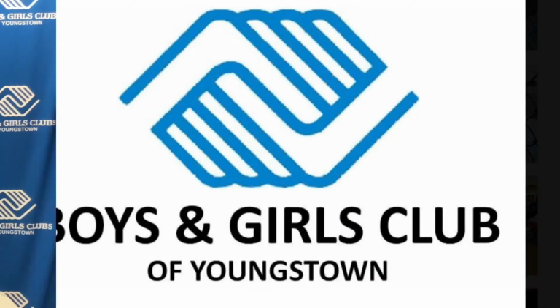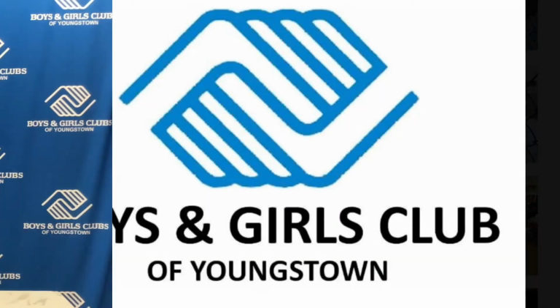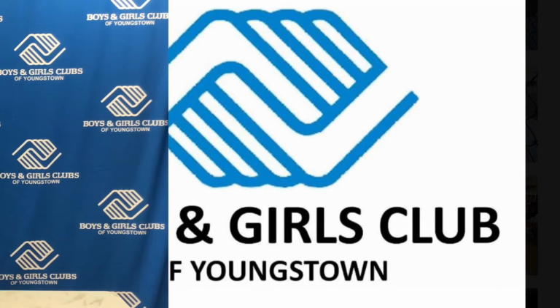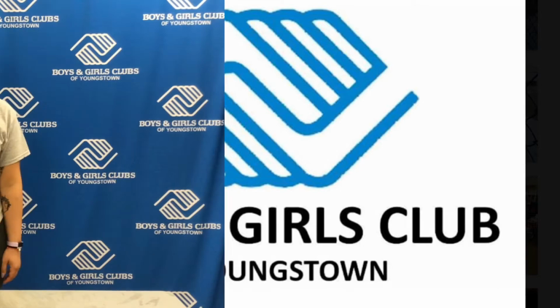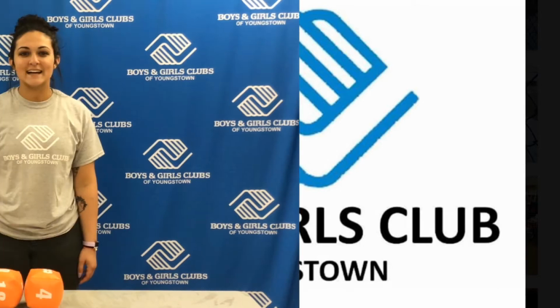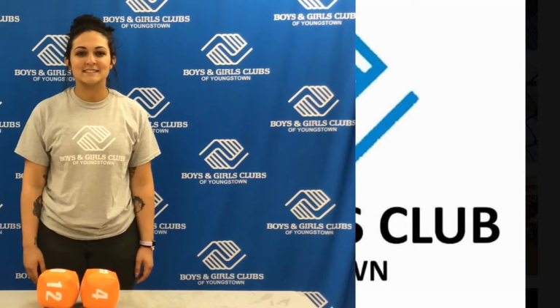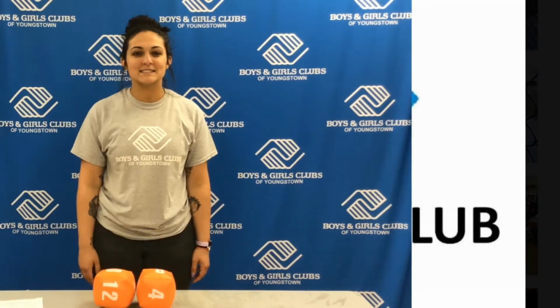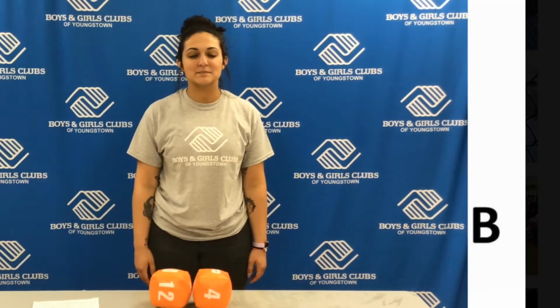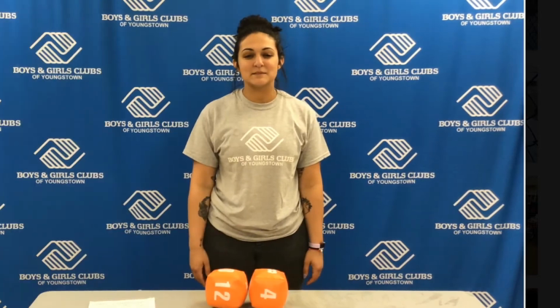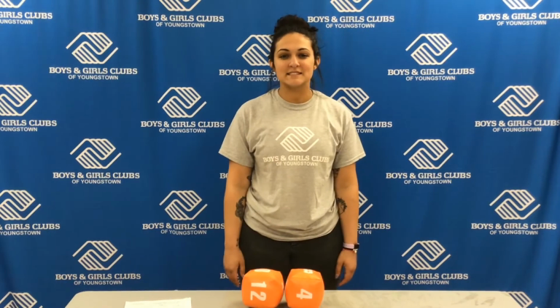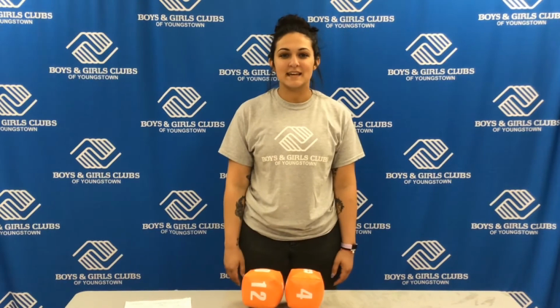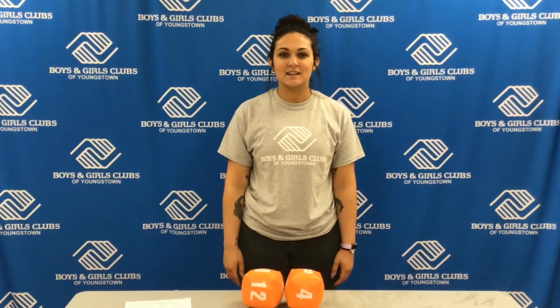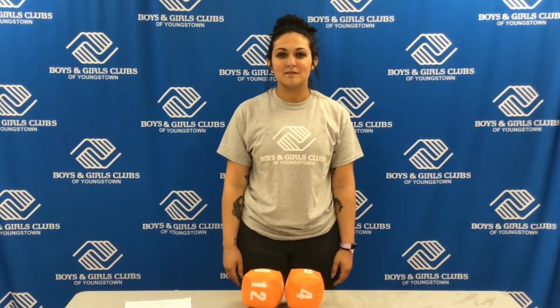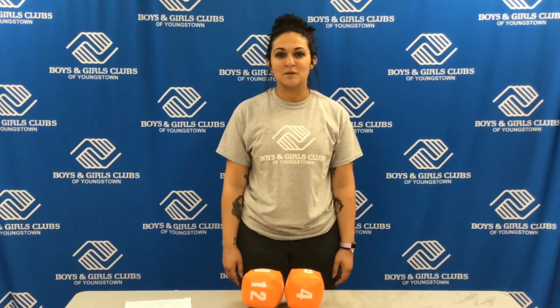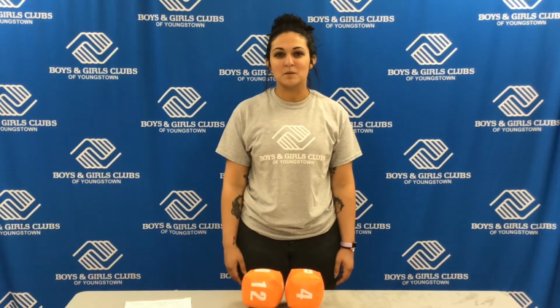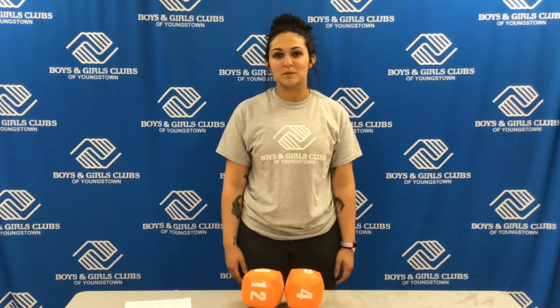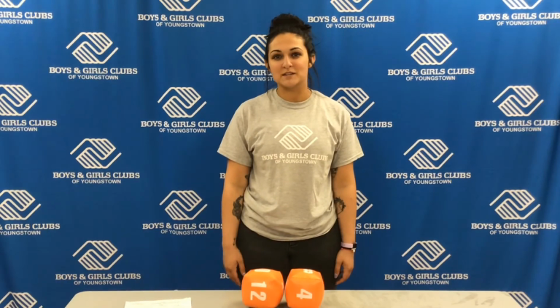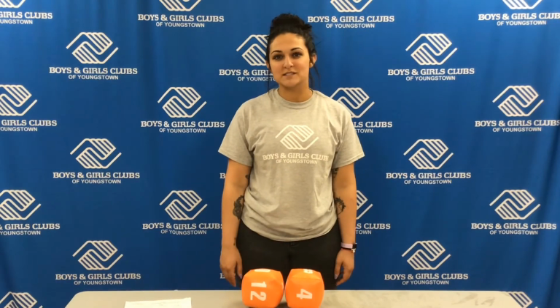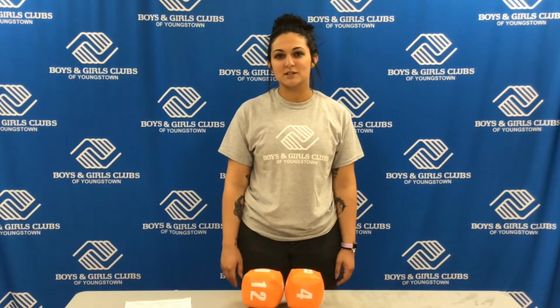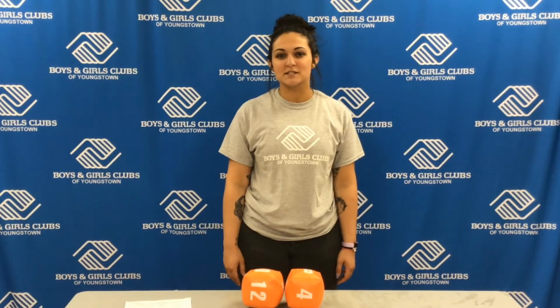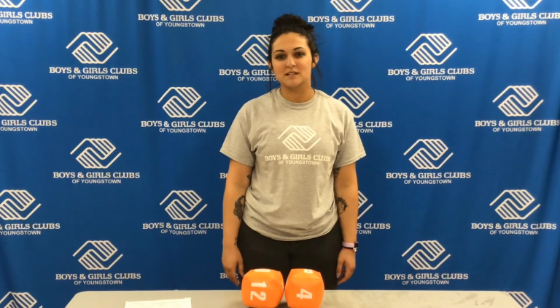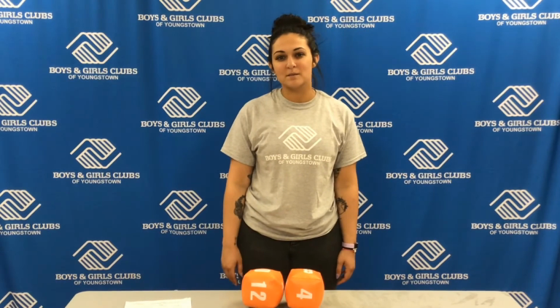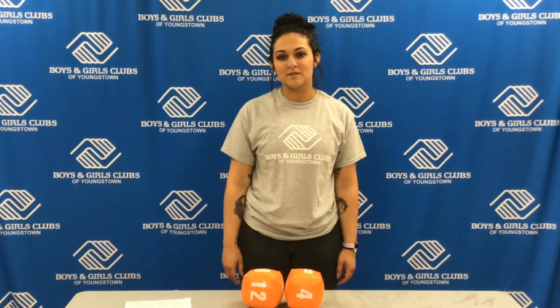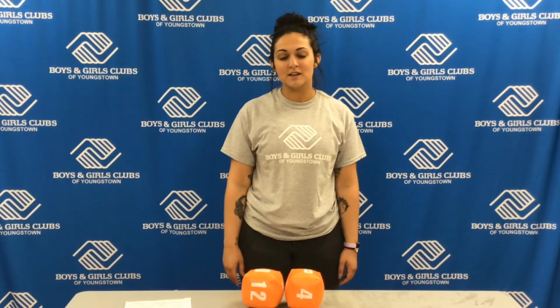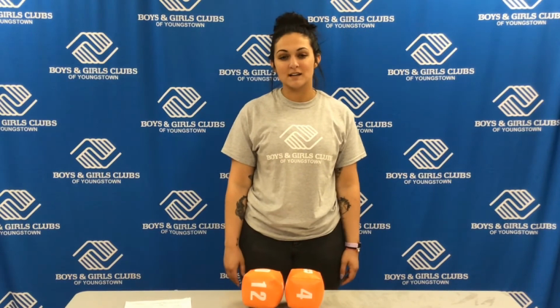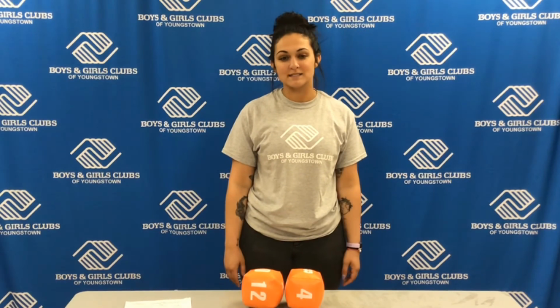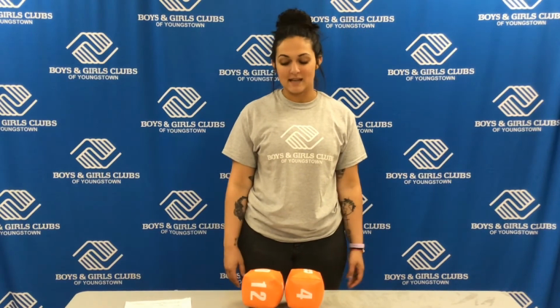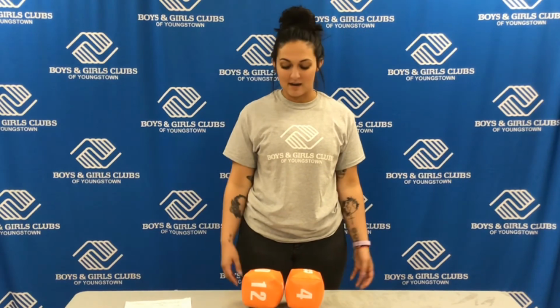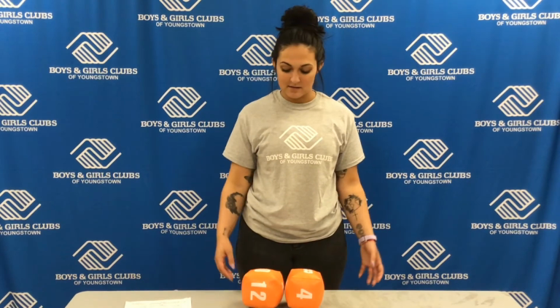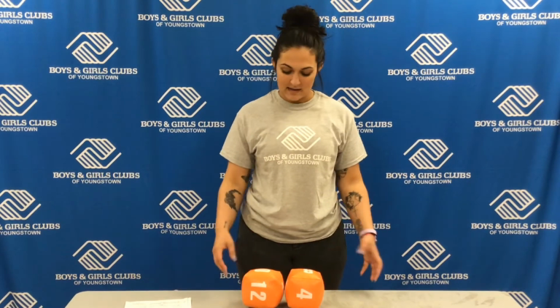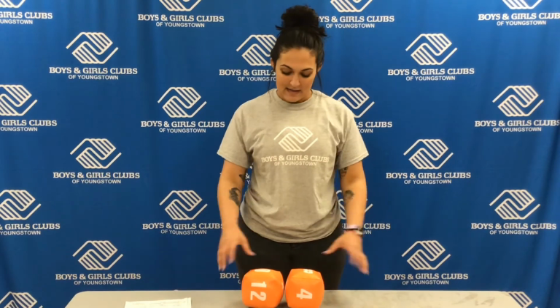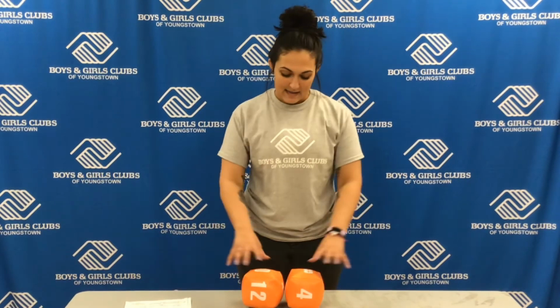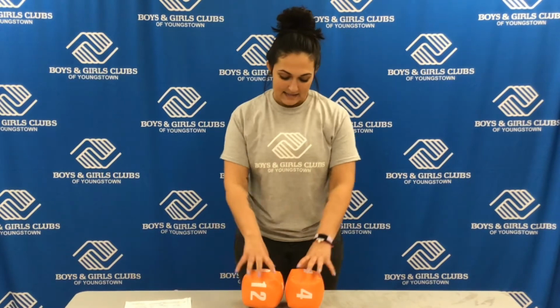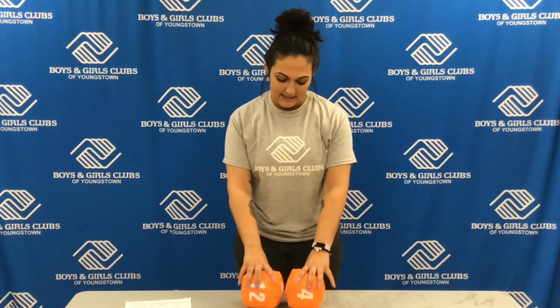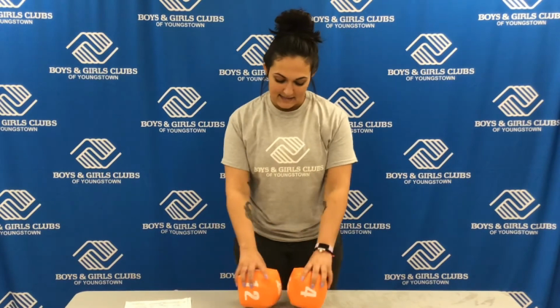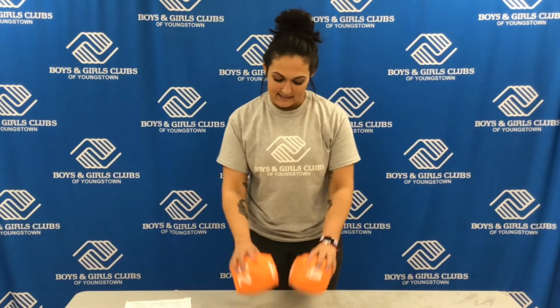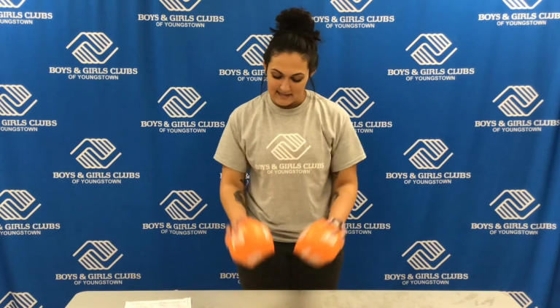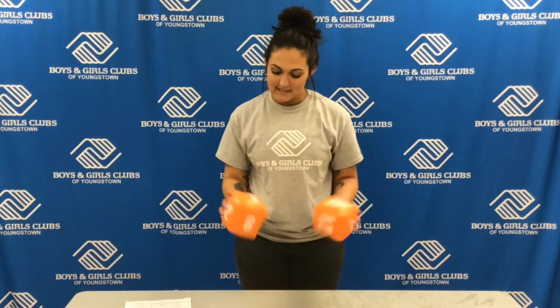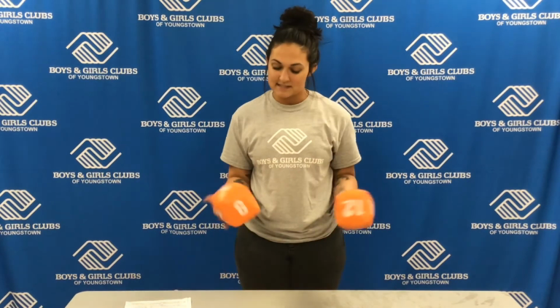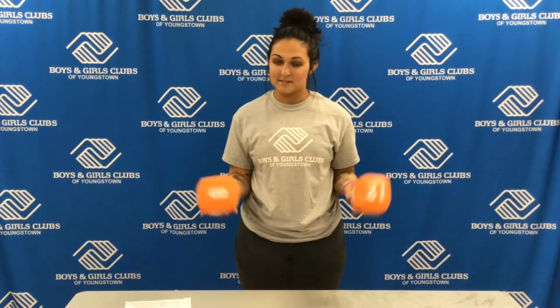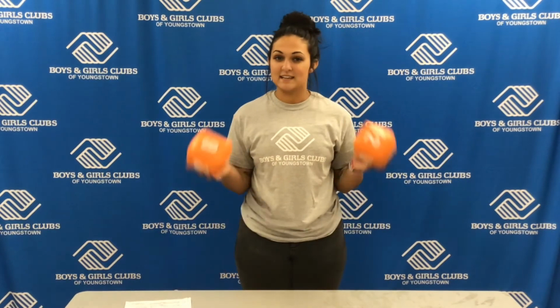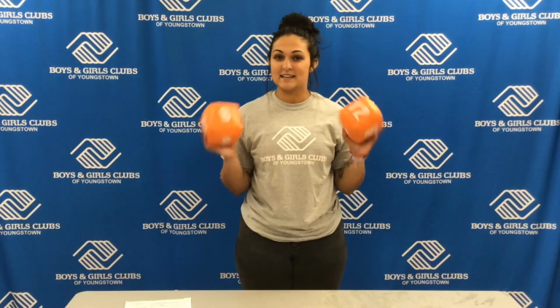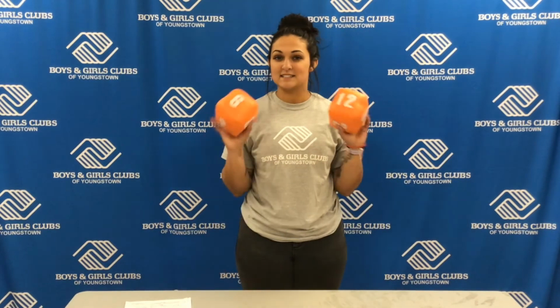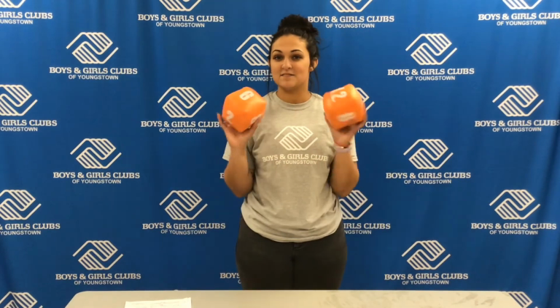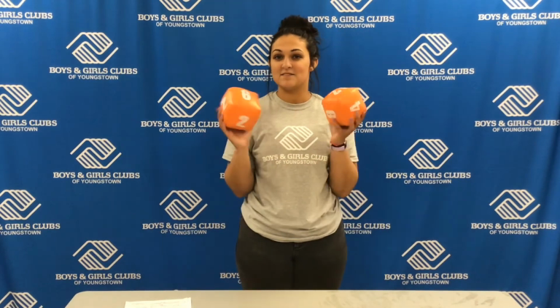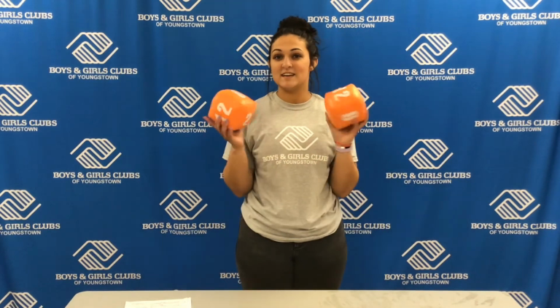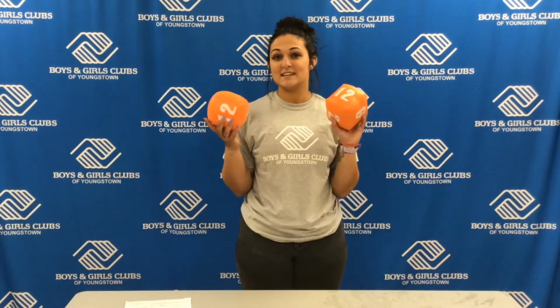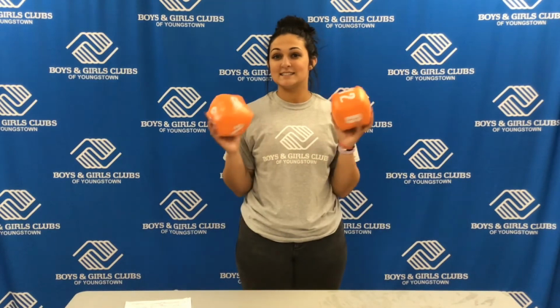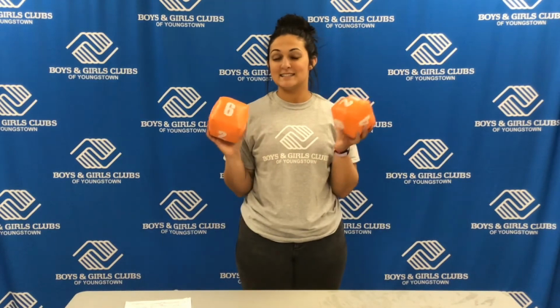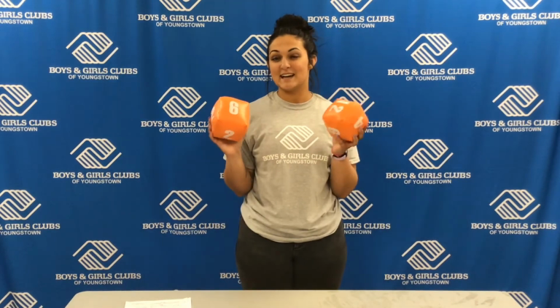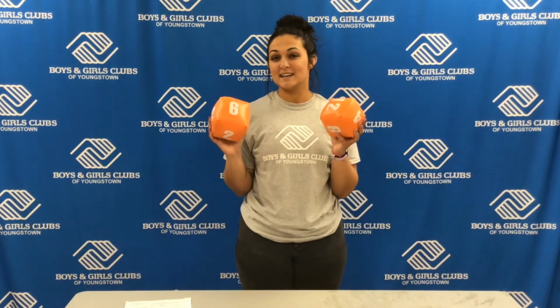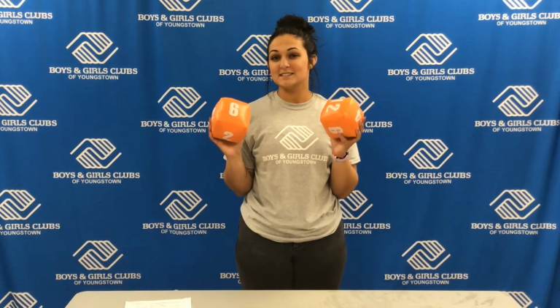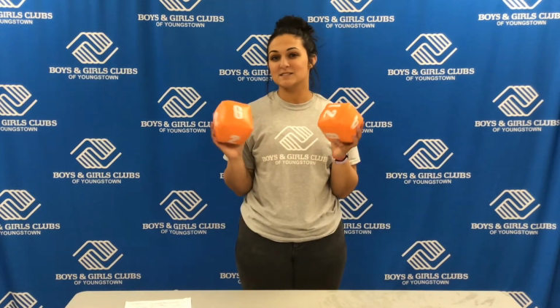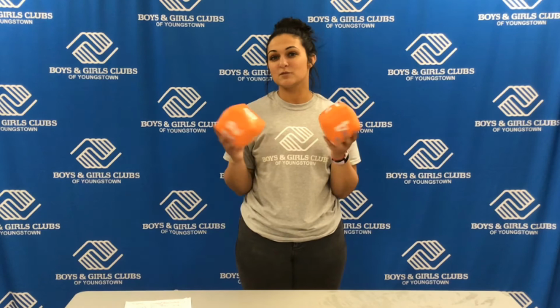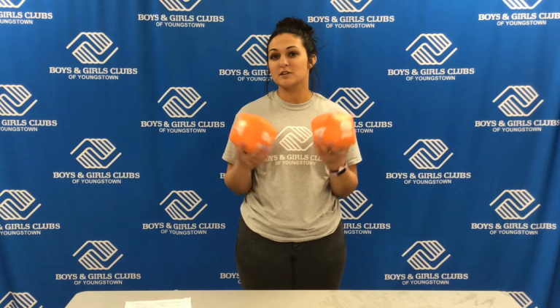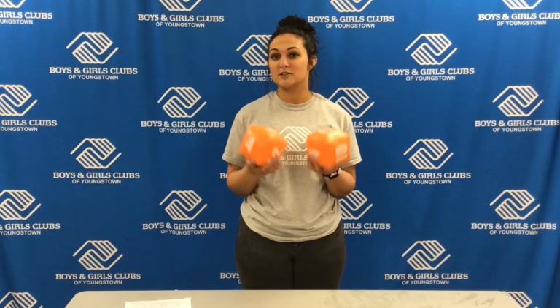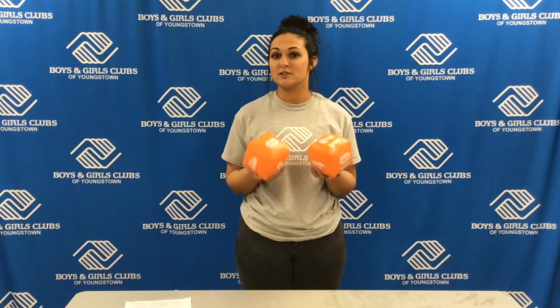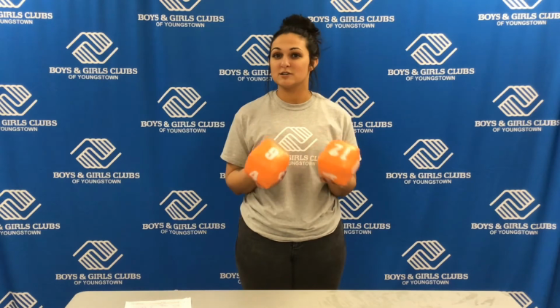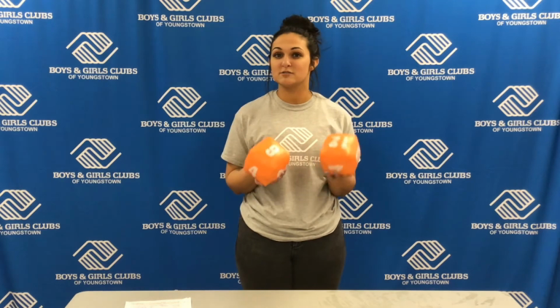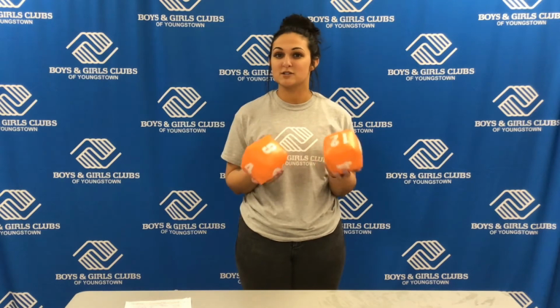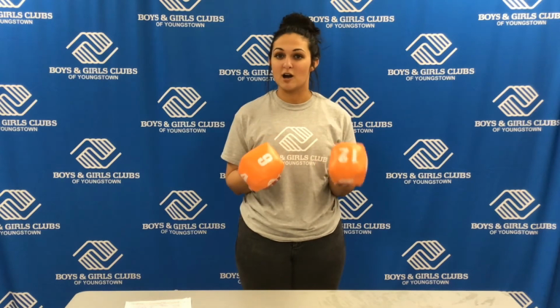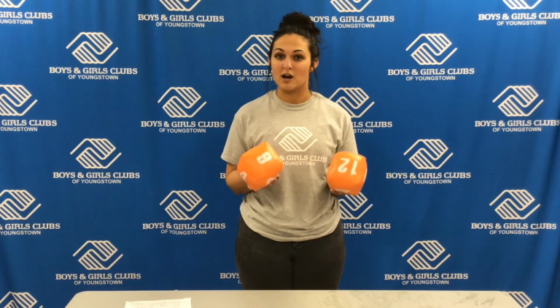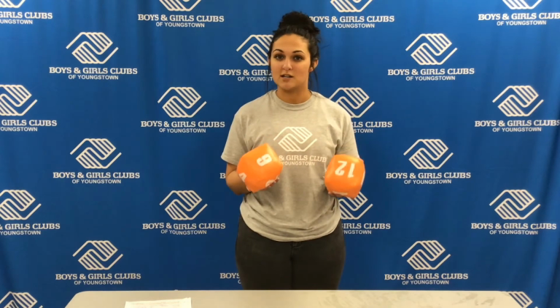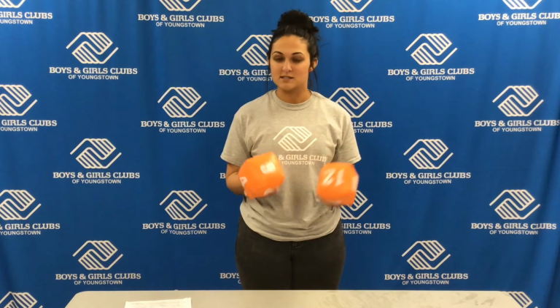Hi guys, it's Miss Kayla from the Boys and Girls Club of Youngstown and today's activity is fit dice, or you could use cards.